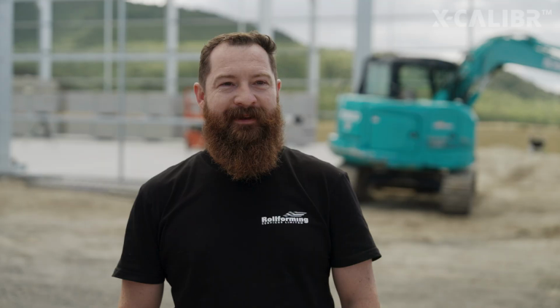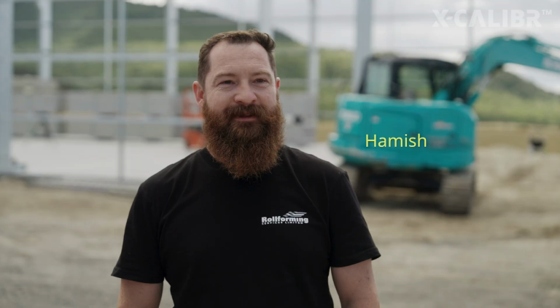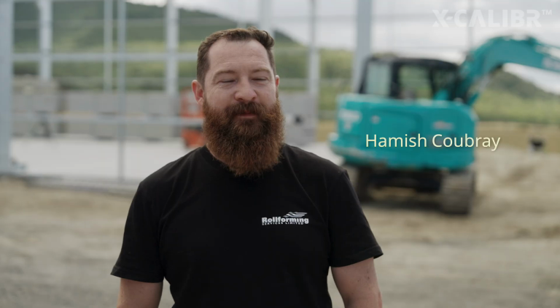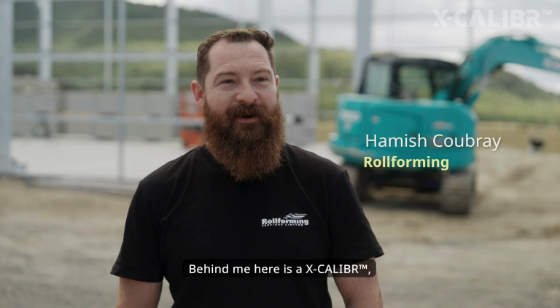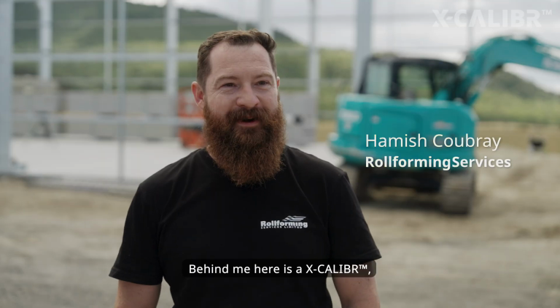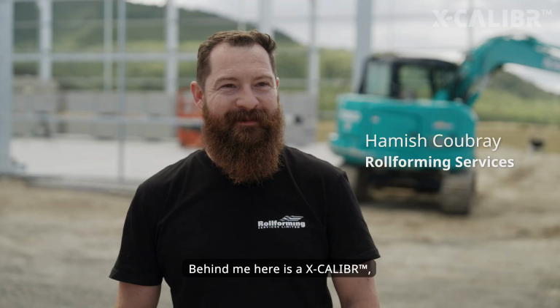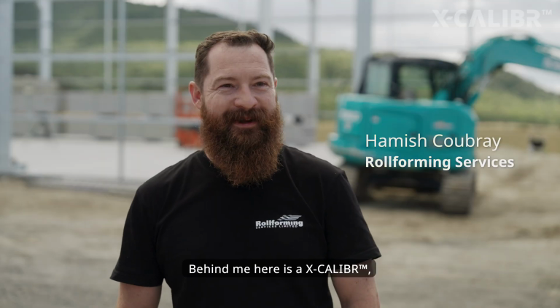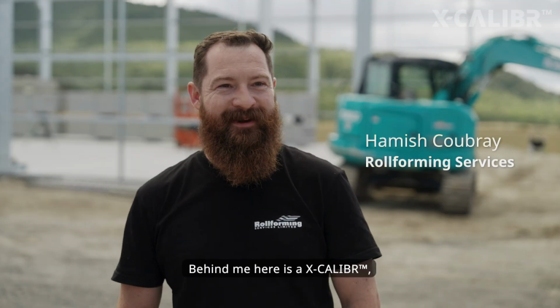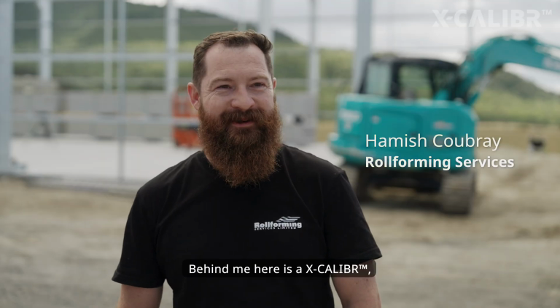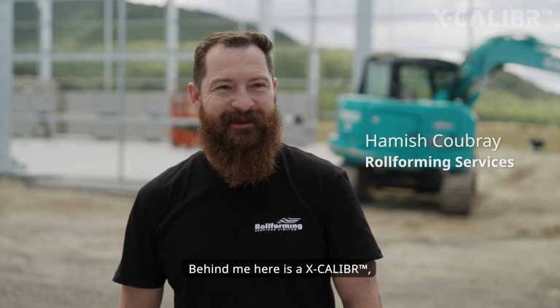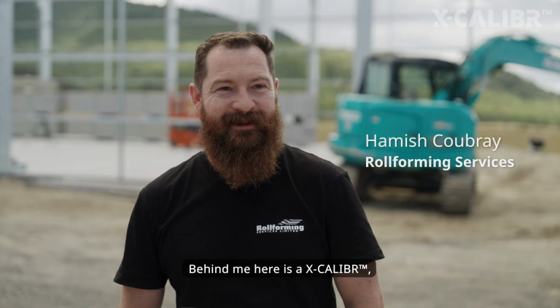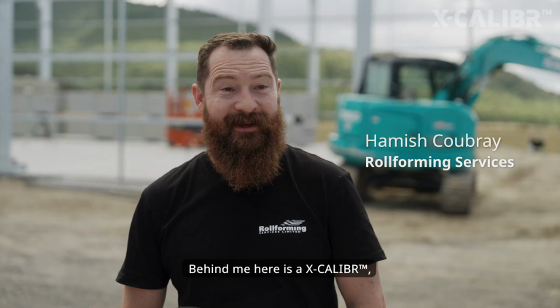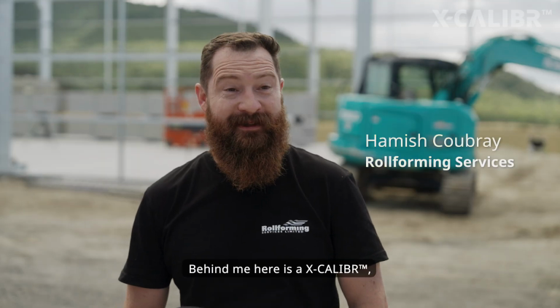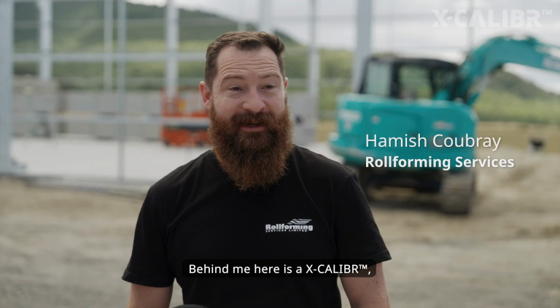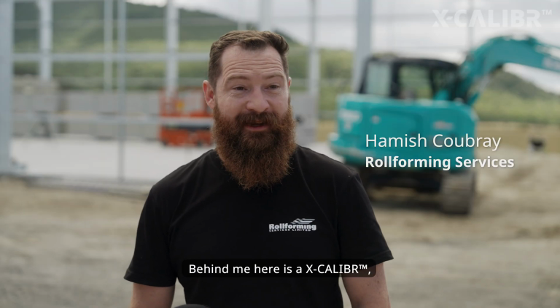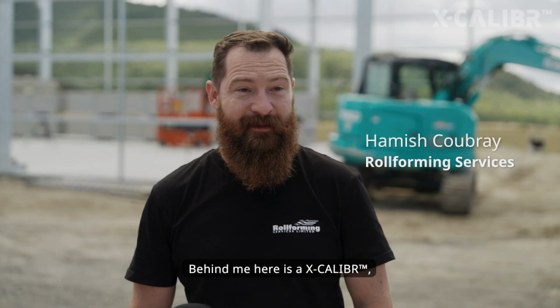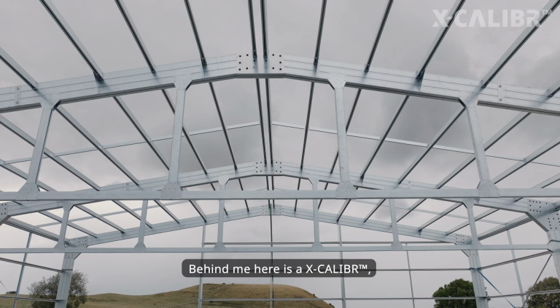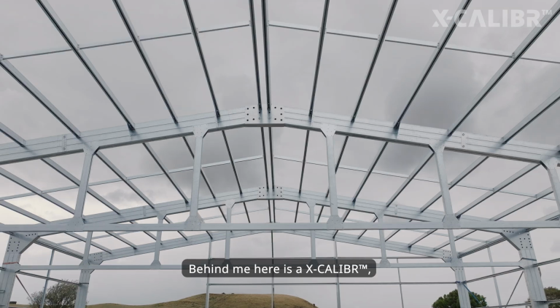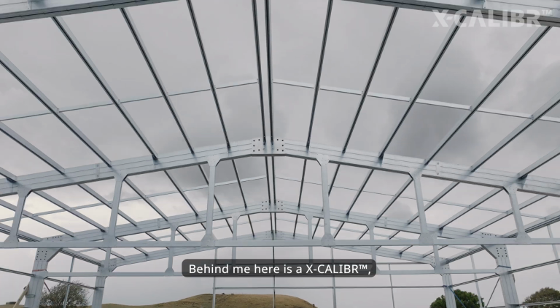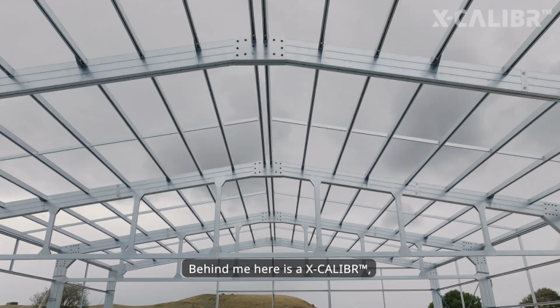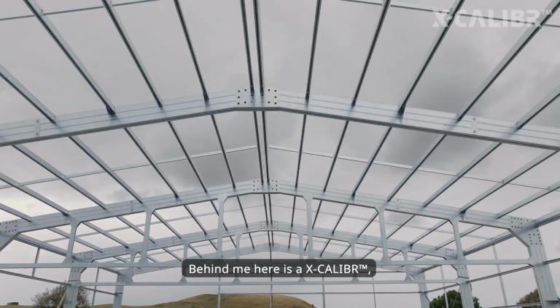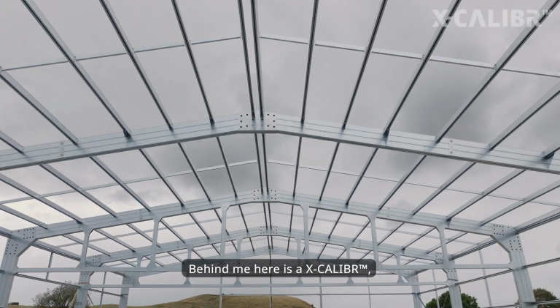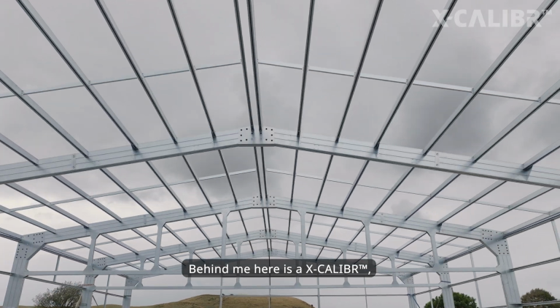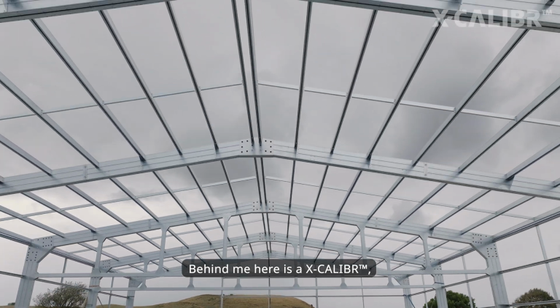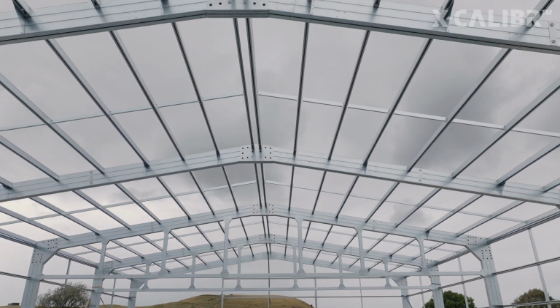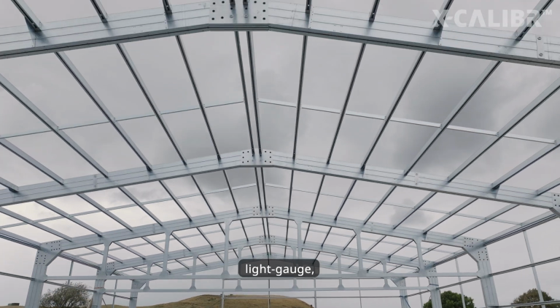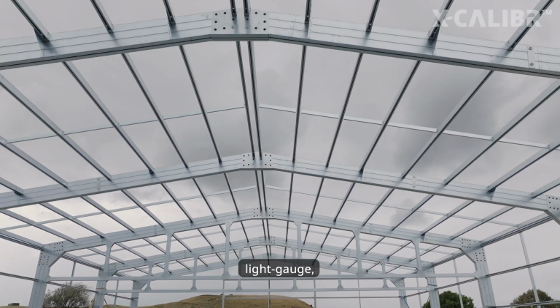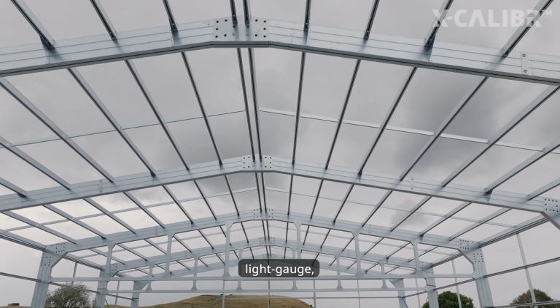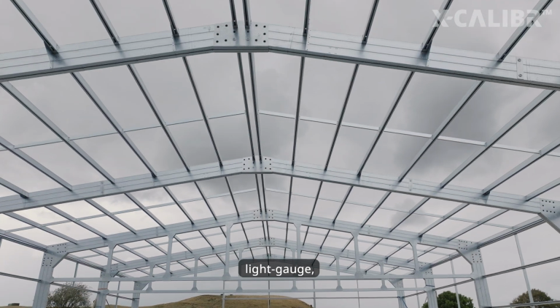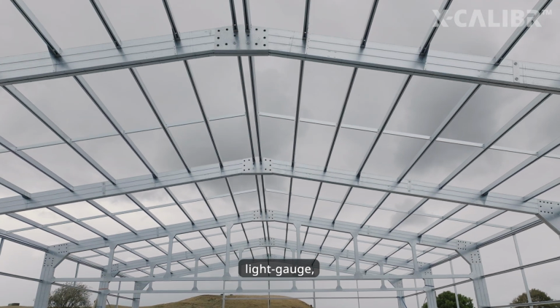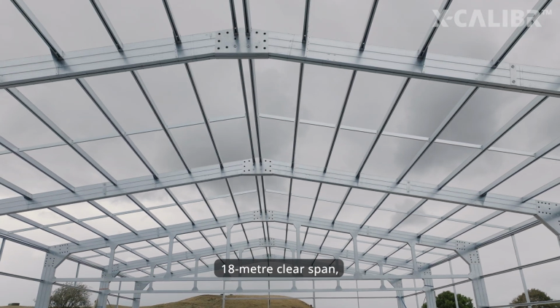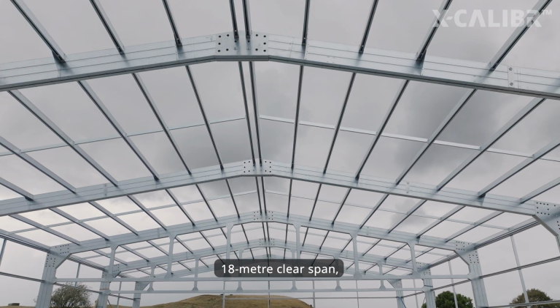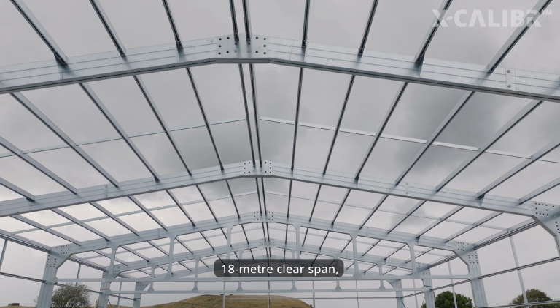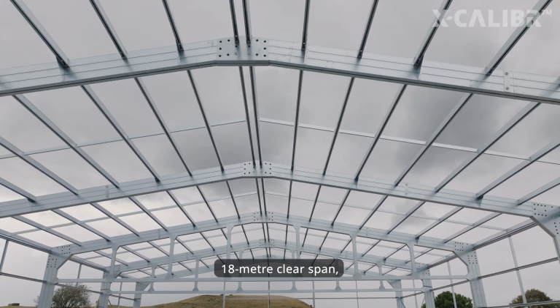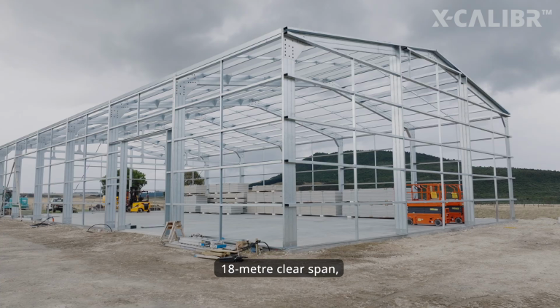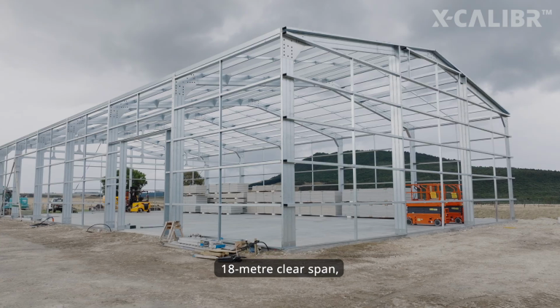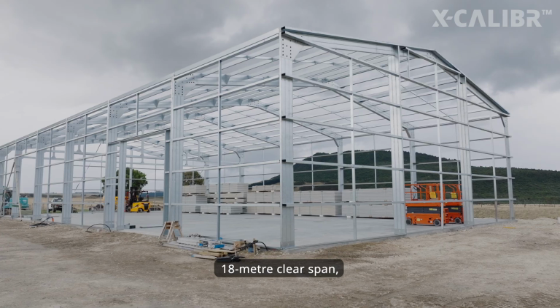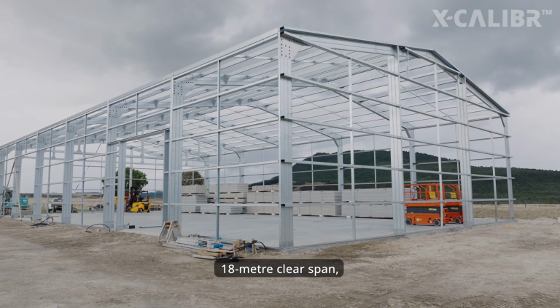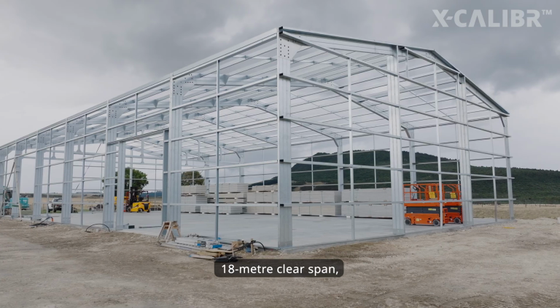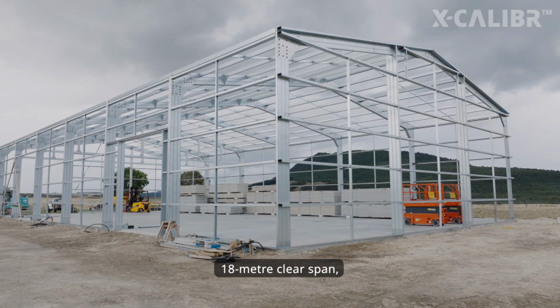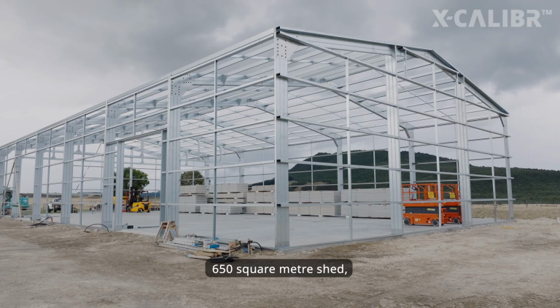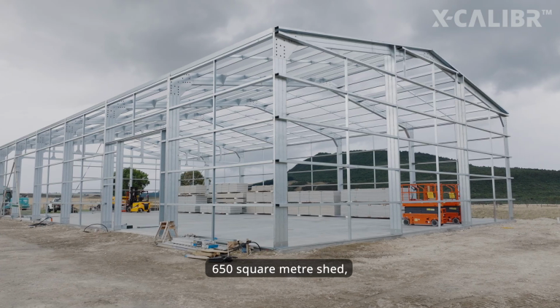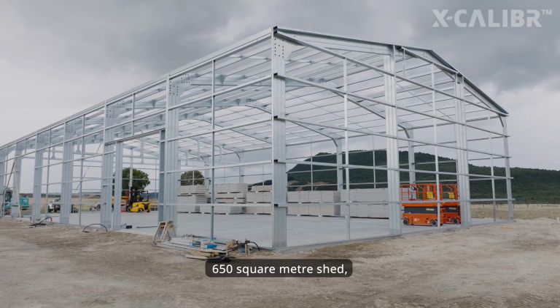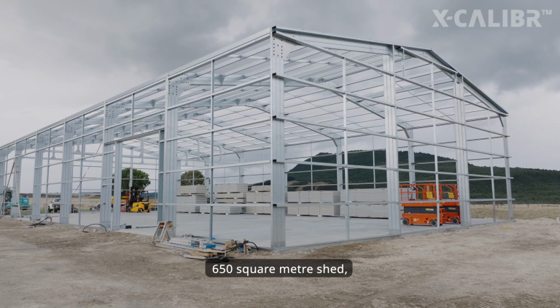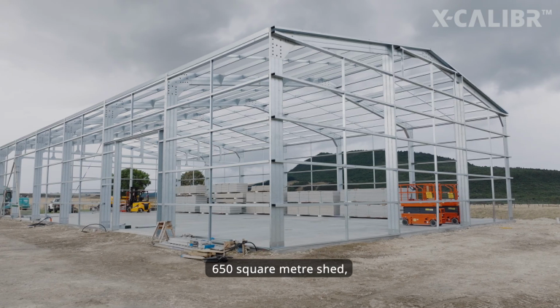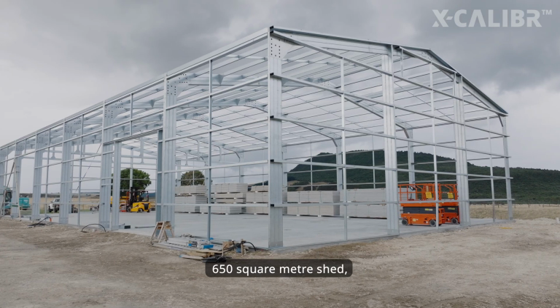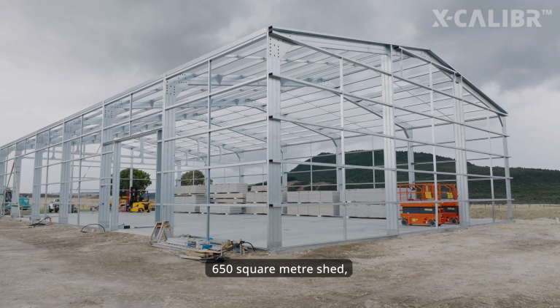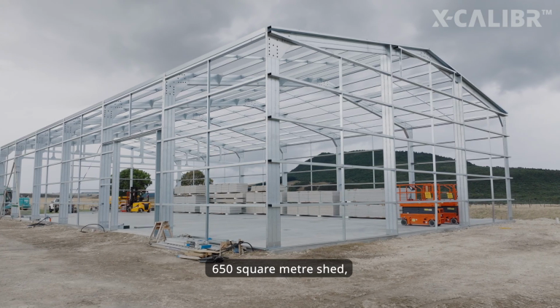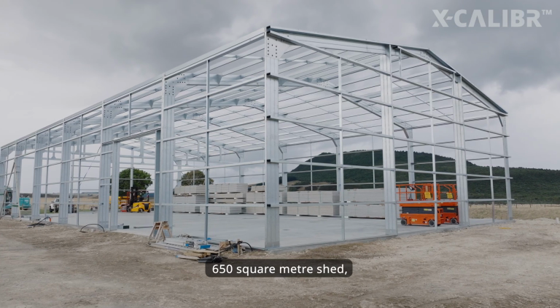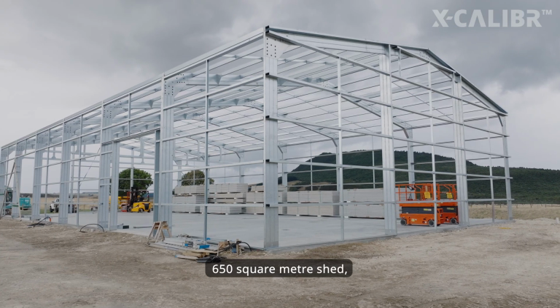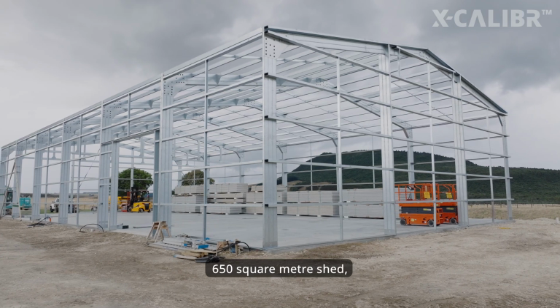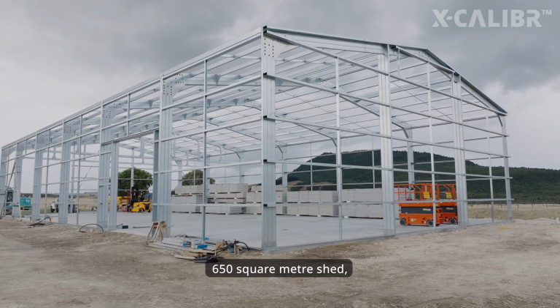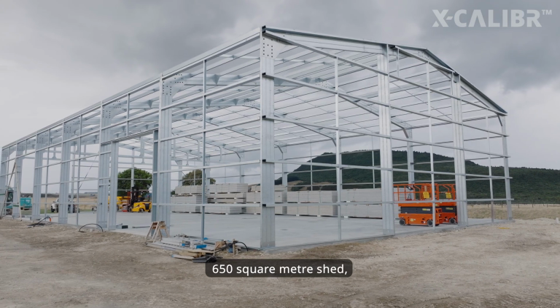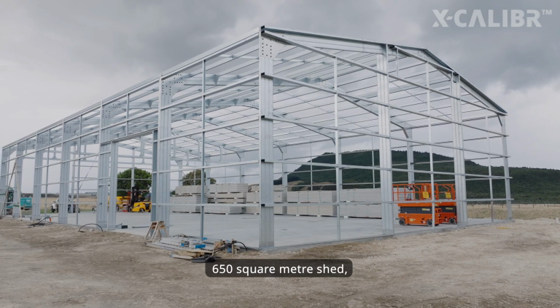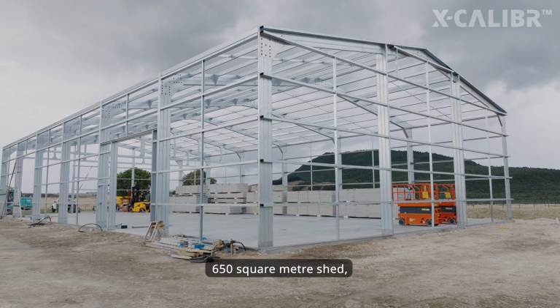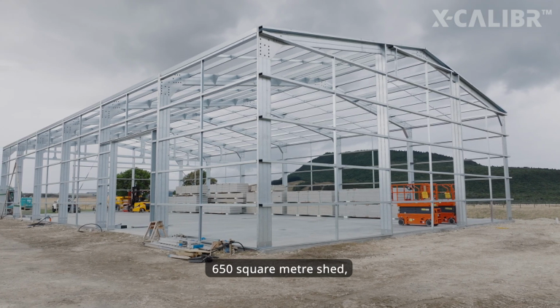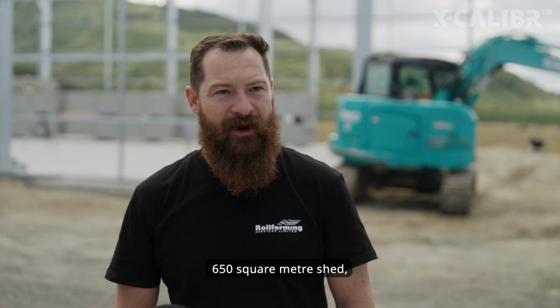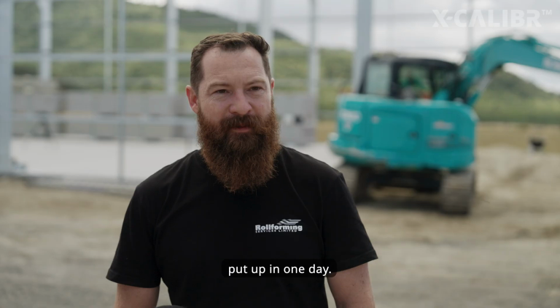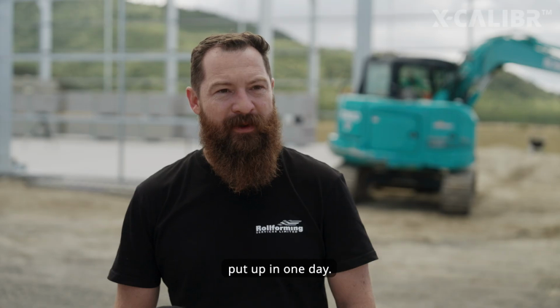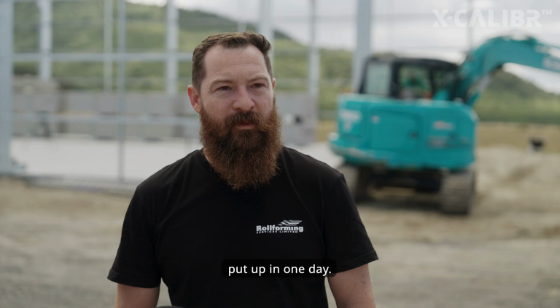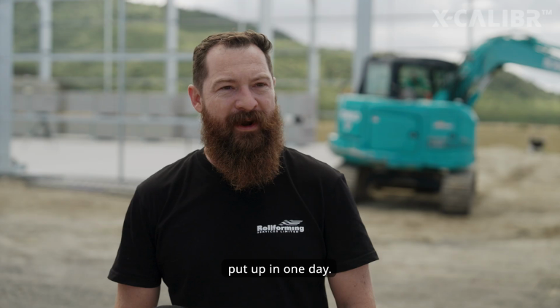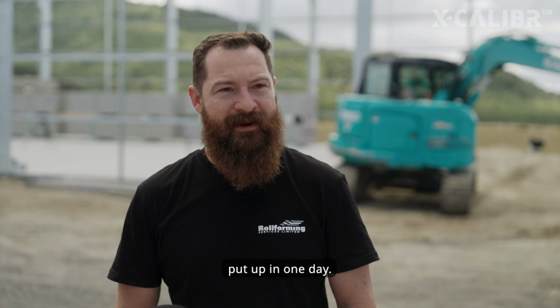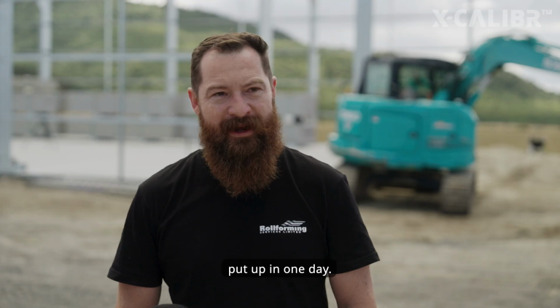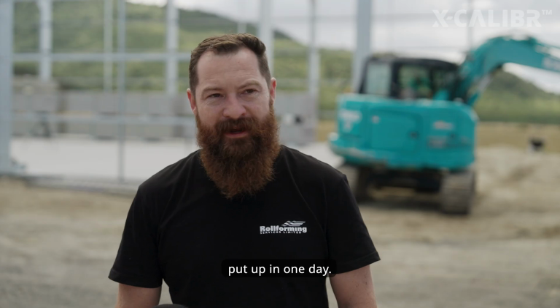Behind me here is an Excalibur light gauge 18 meter clear span, 650 square meter shed, put up in one day.